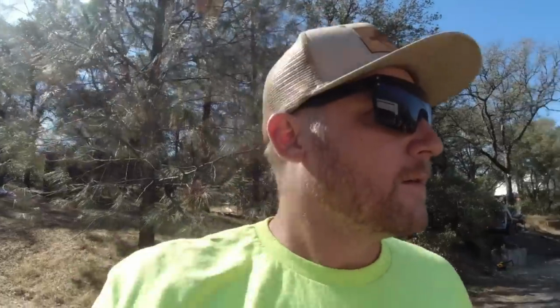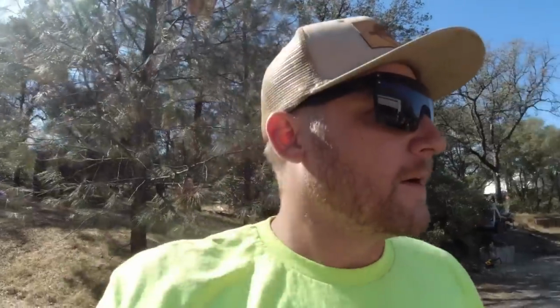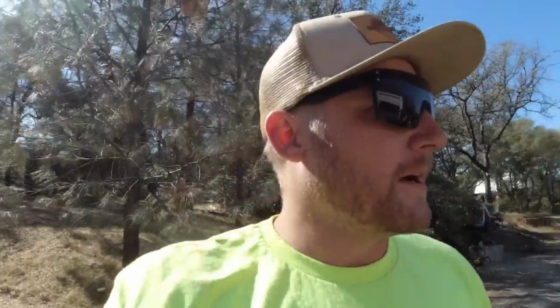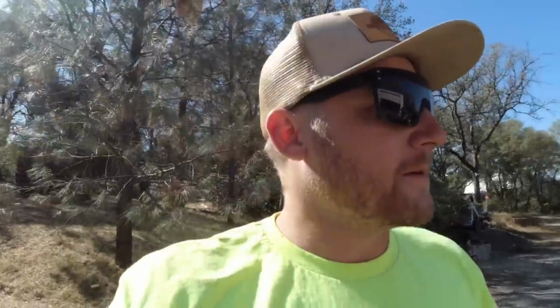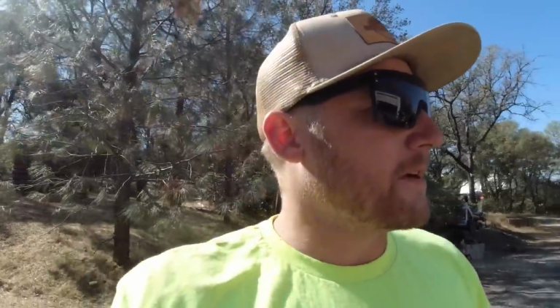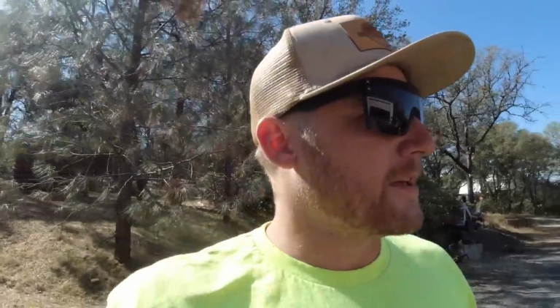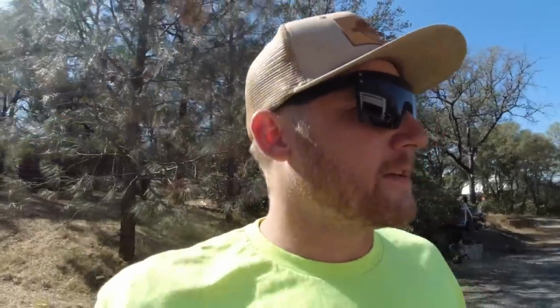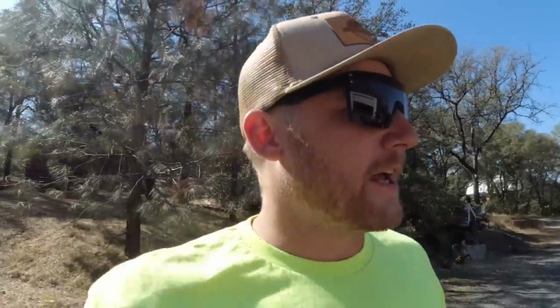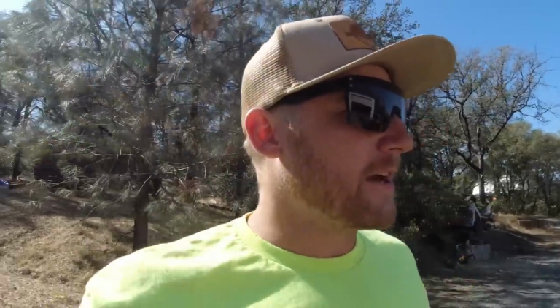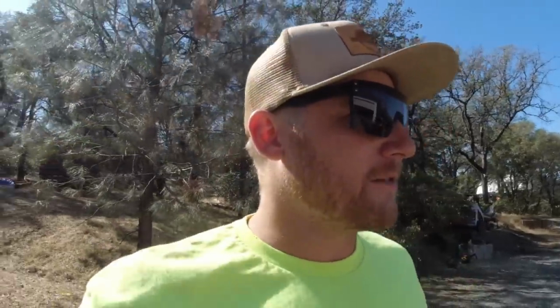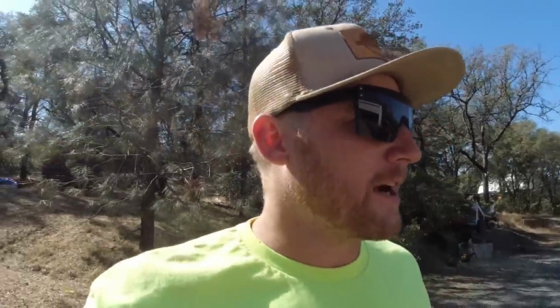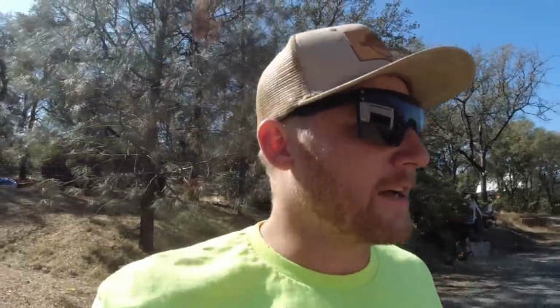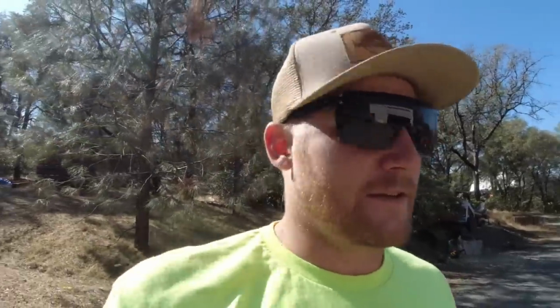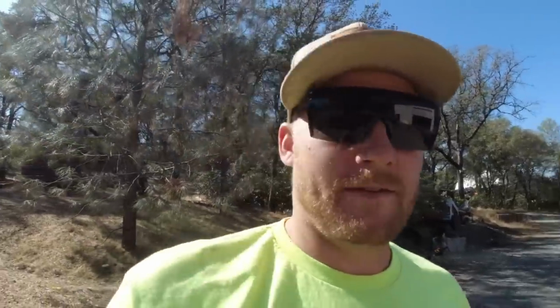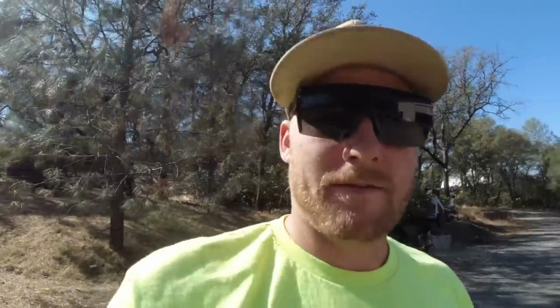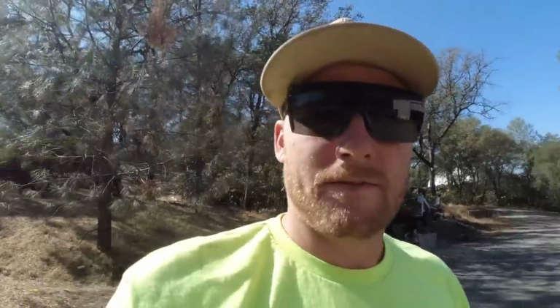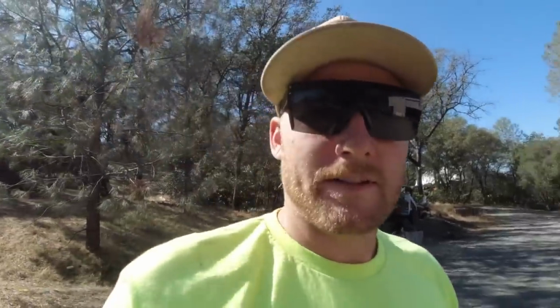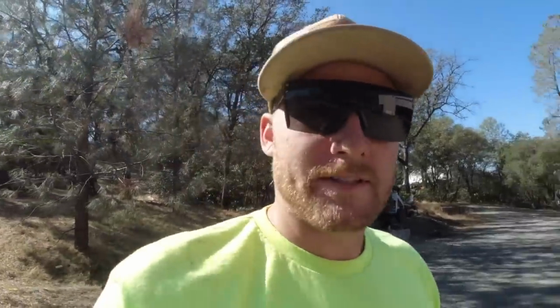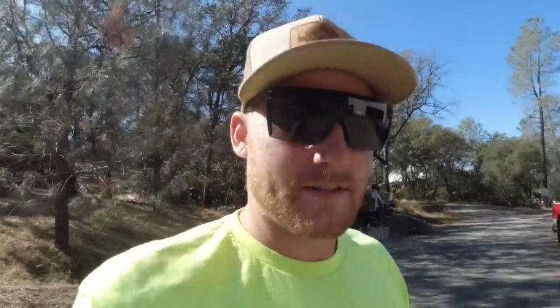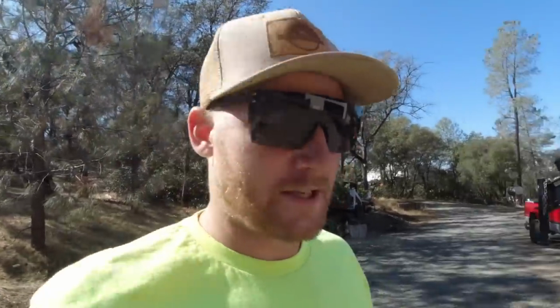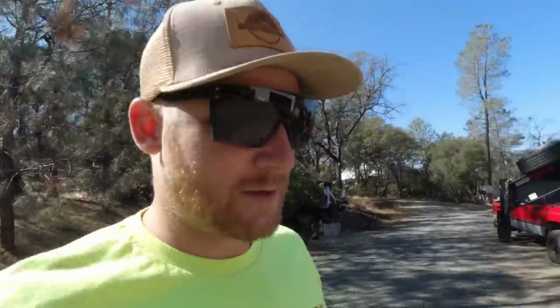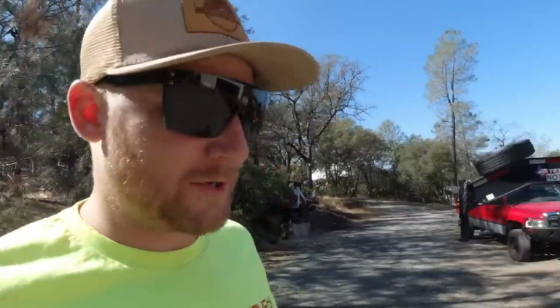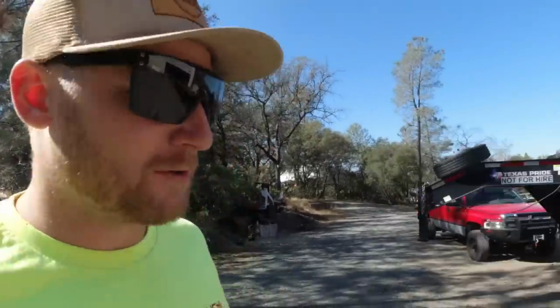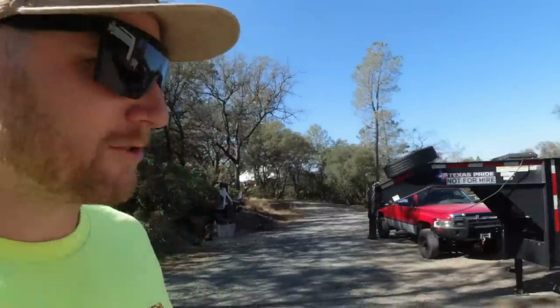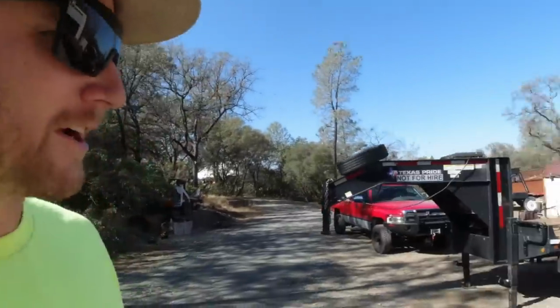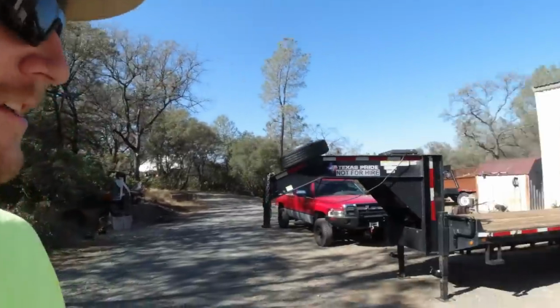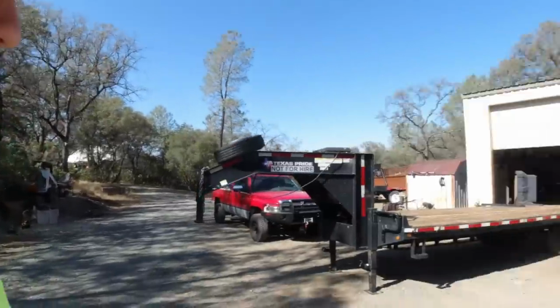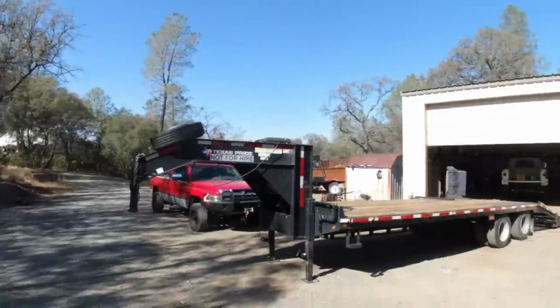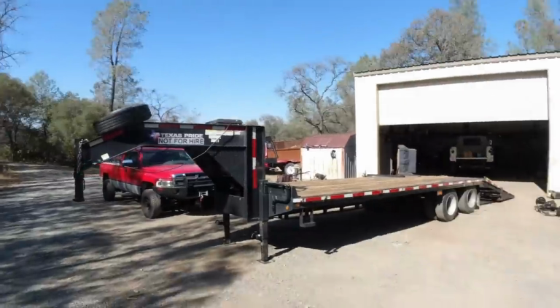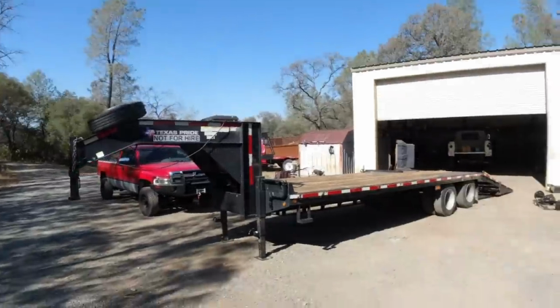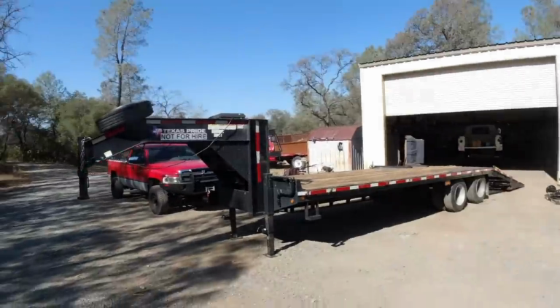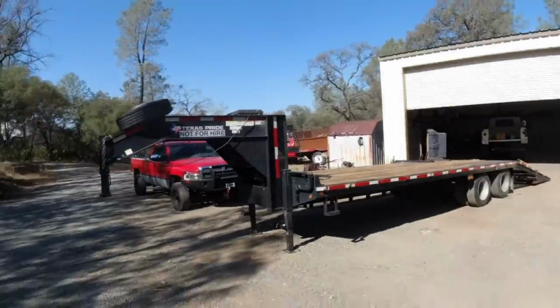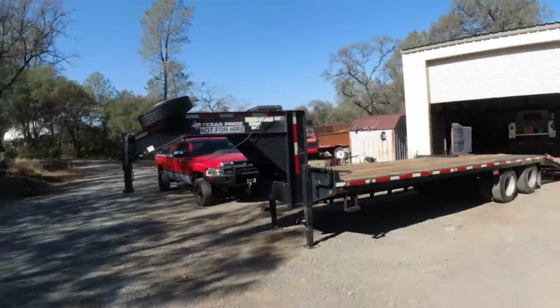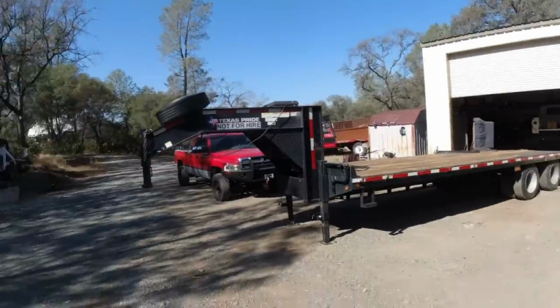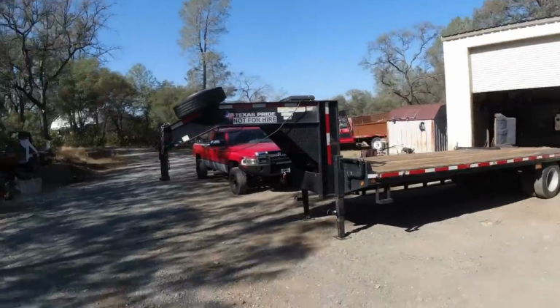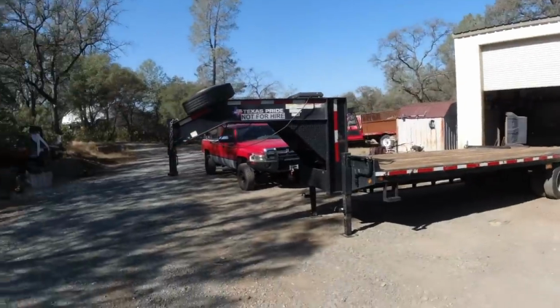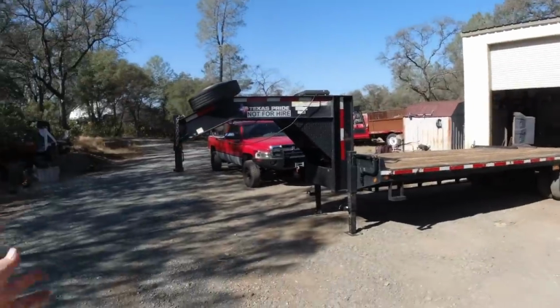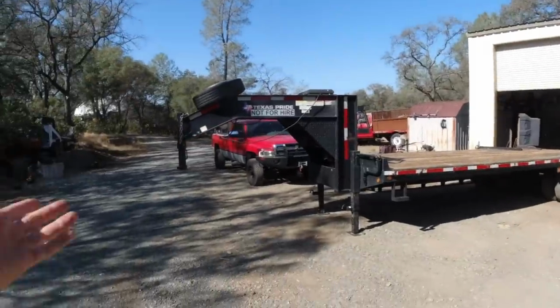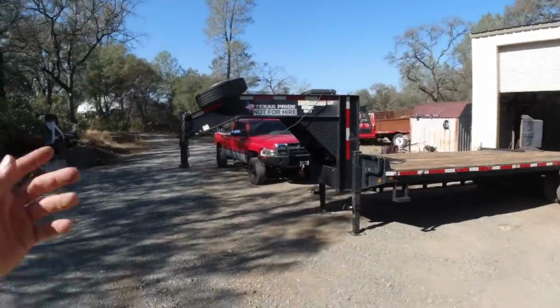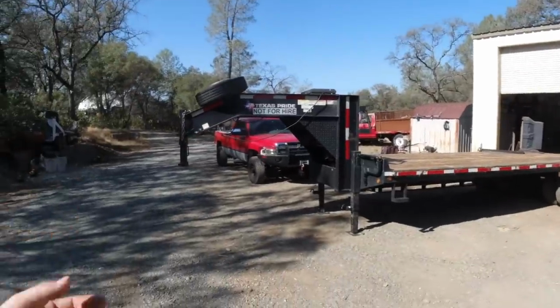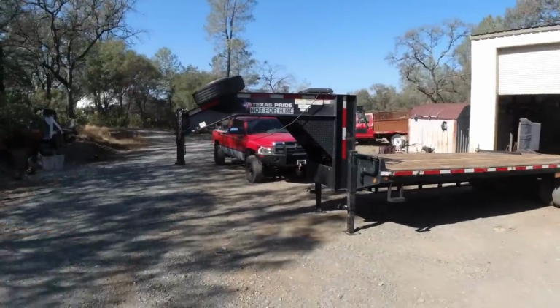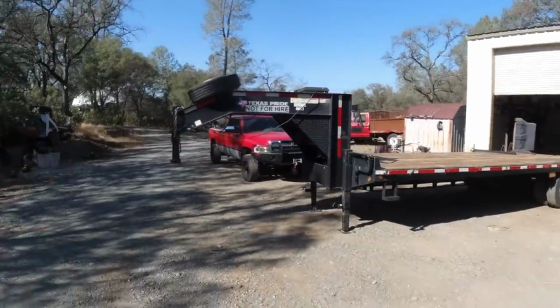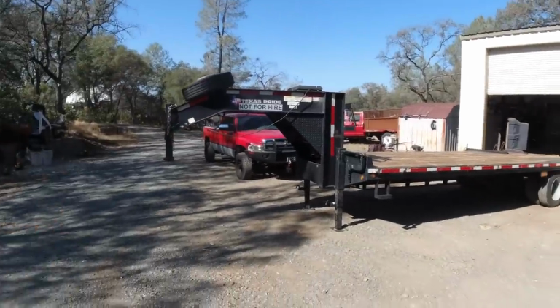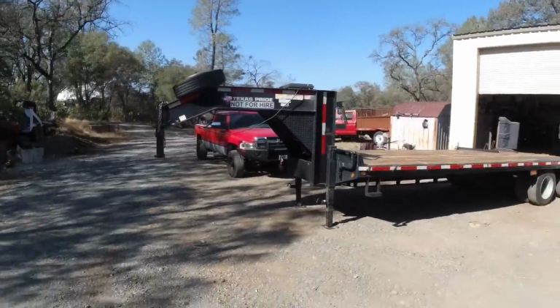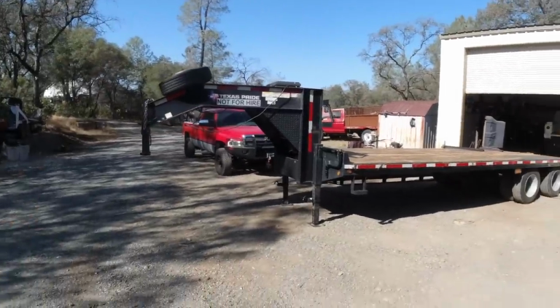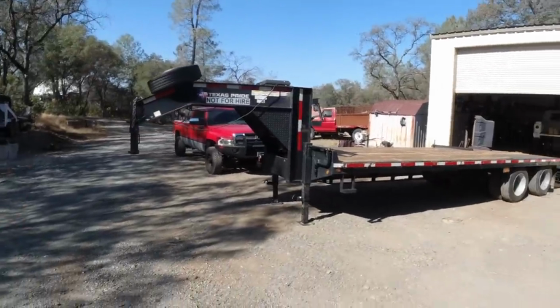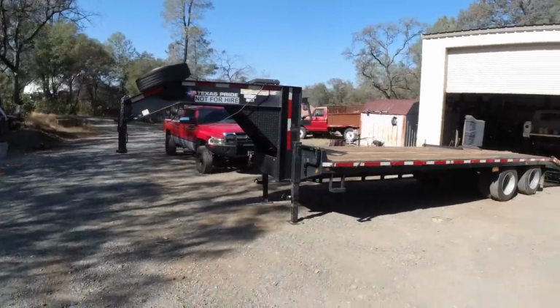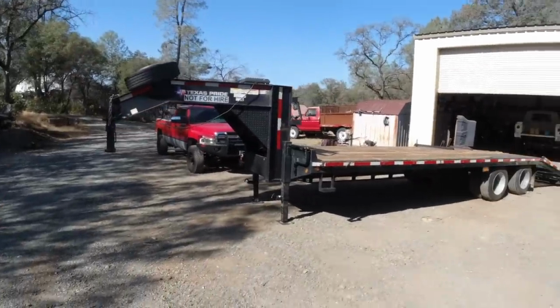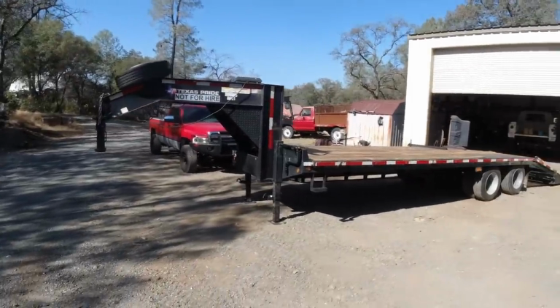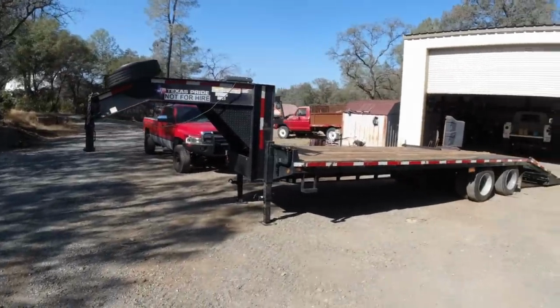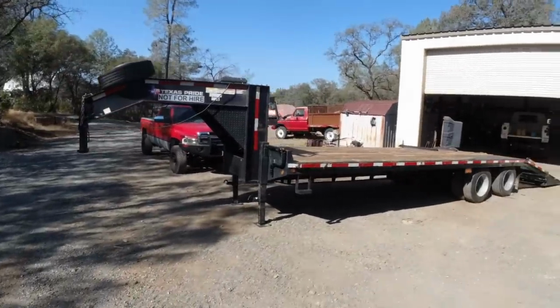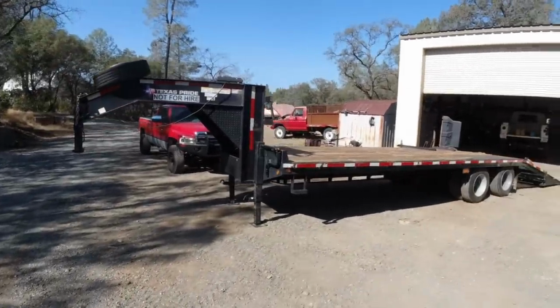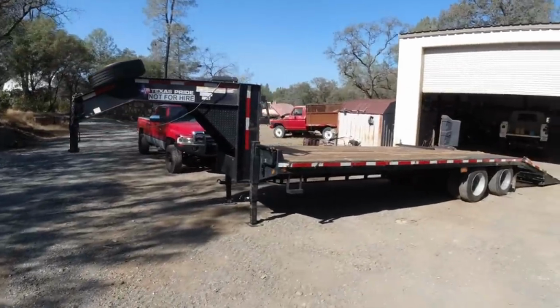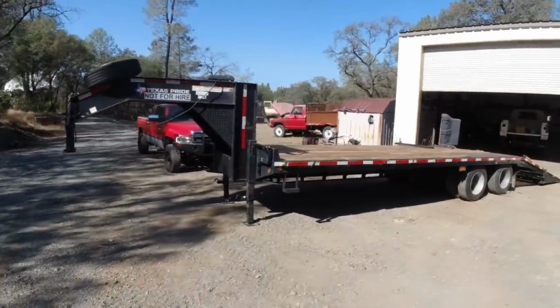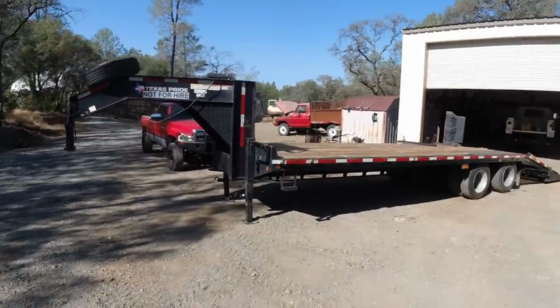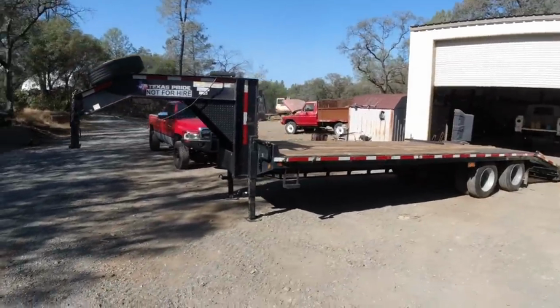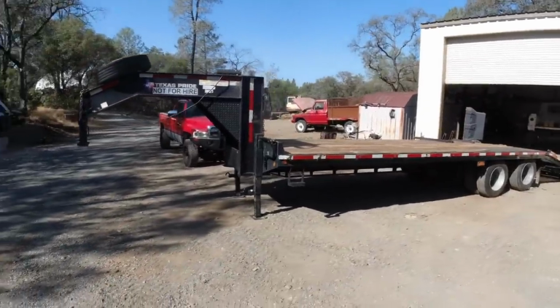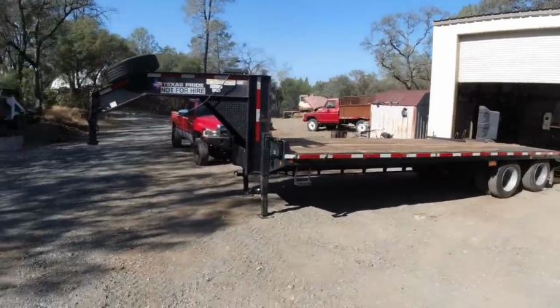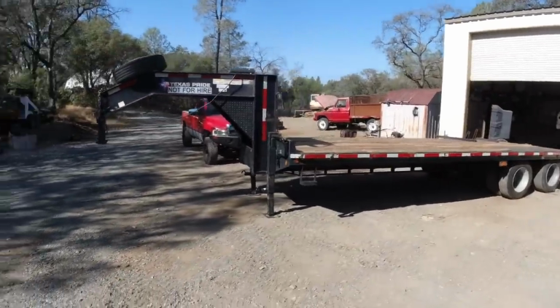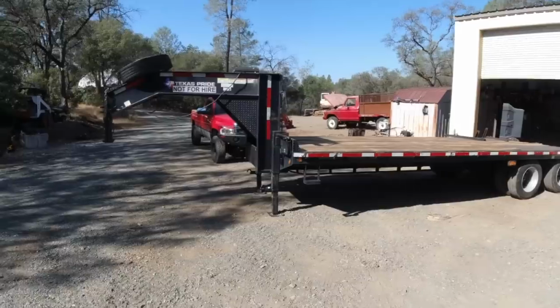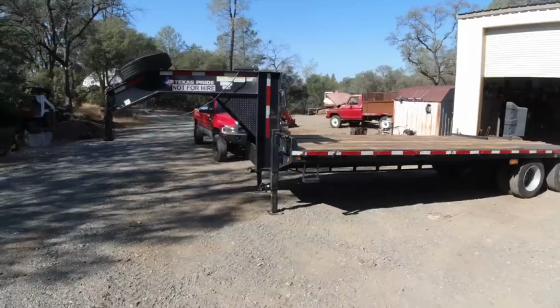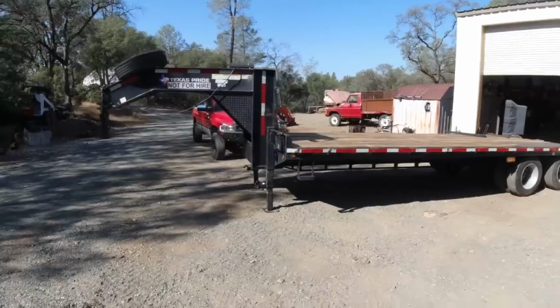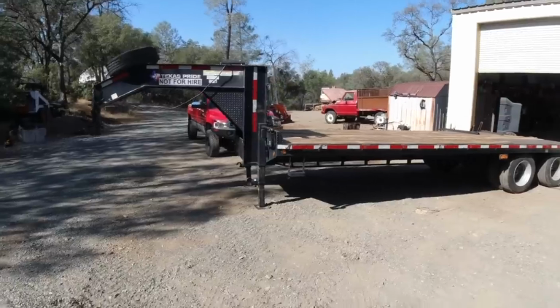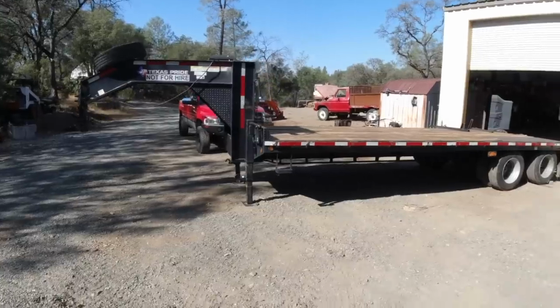Well, you read the title, right? All right. Fixing to sell my old trailer. Might actually be sold by the time I post this, but I want to go over the whole rig.